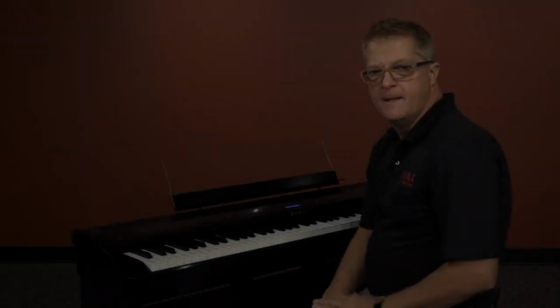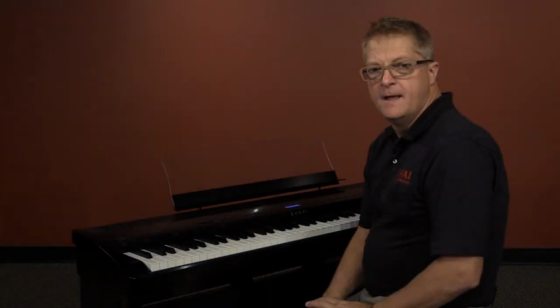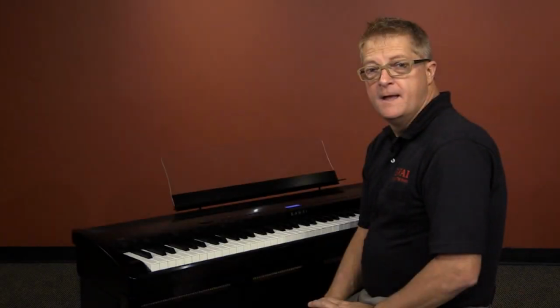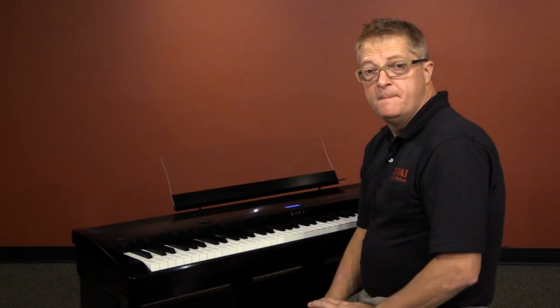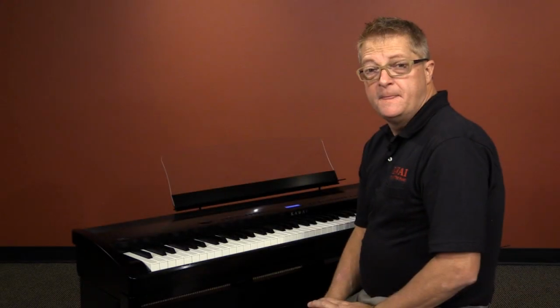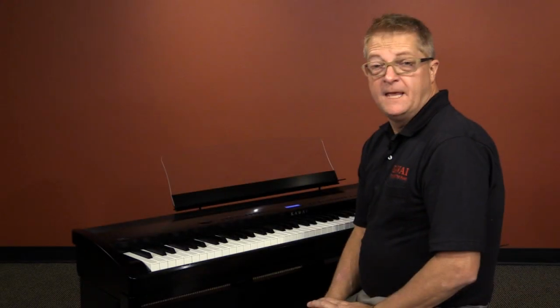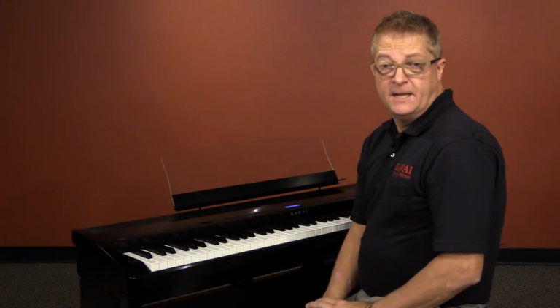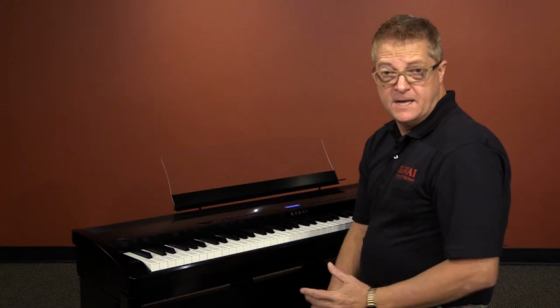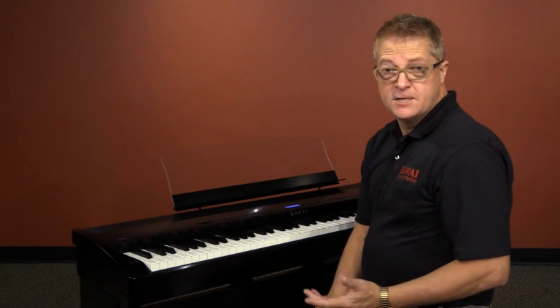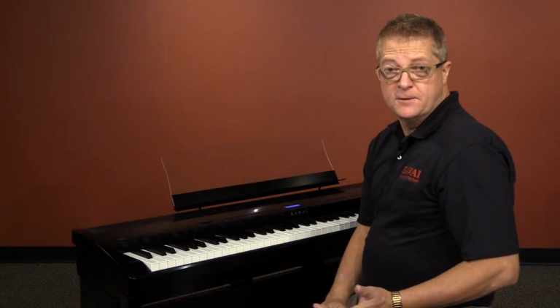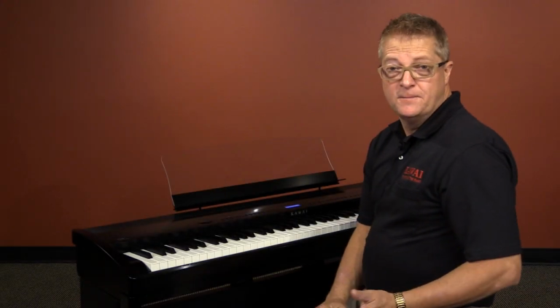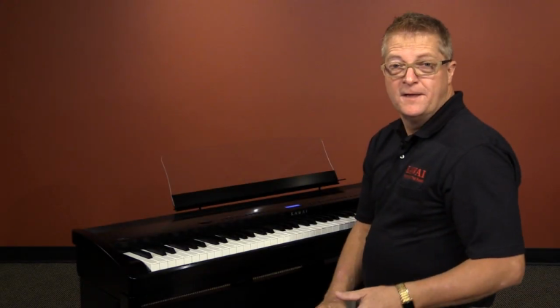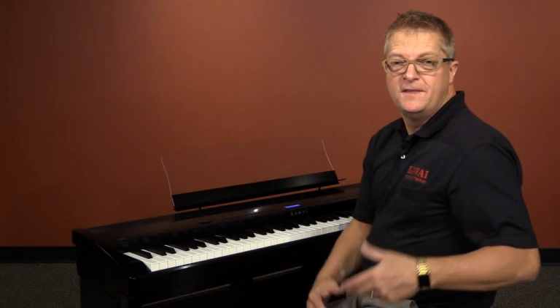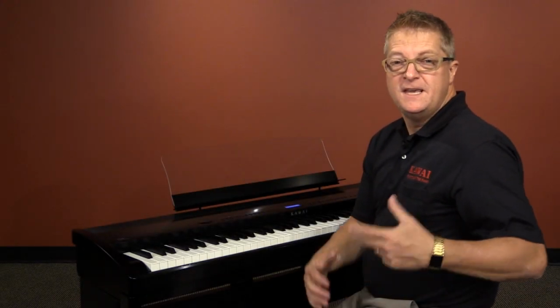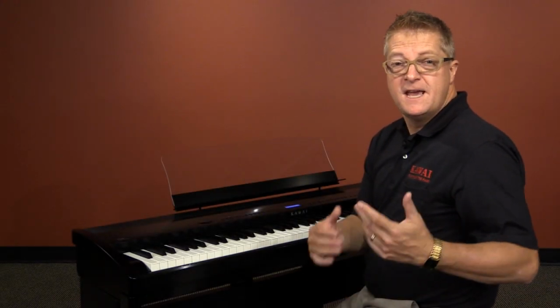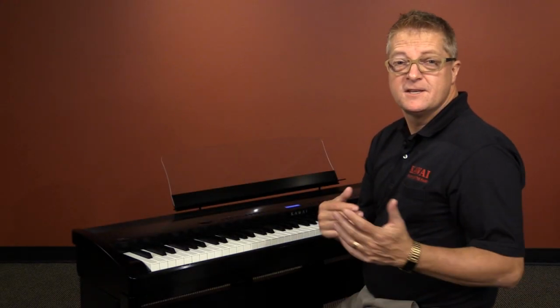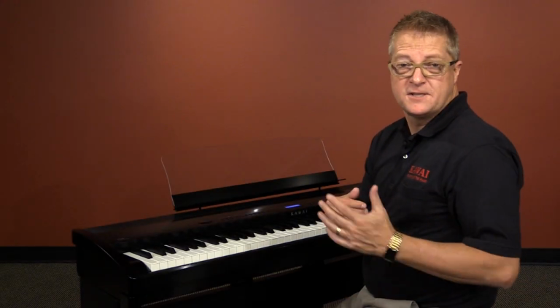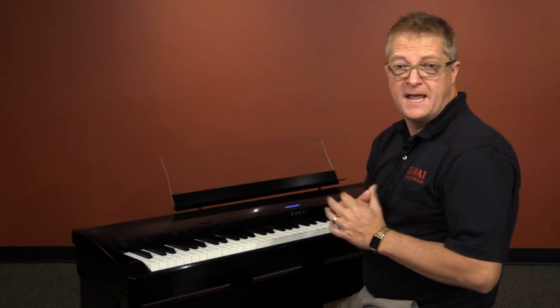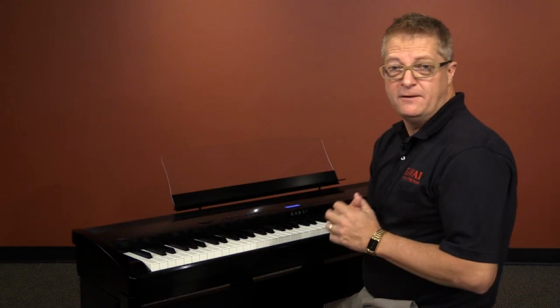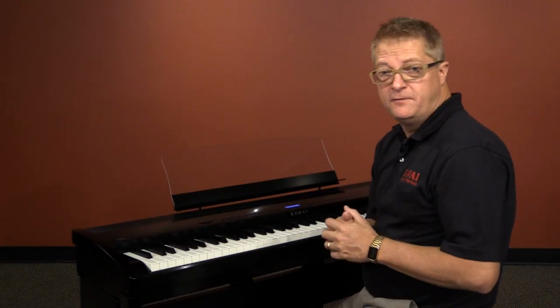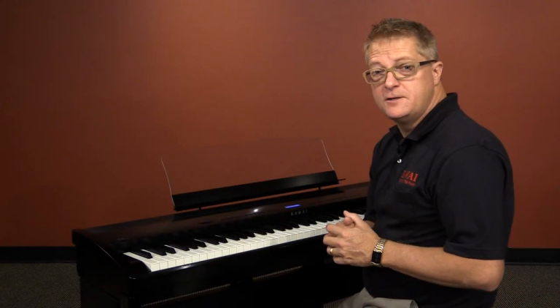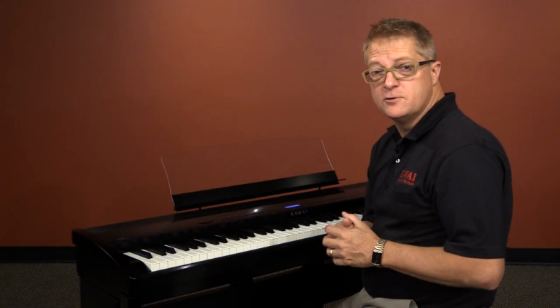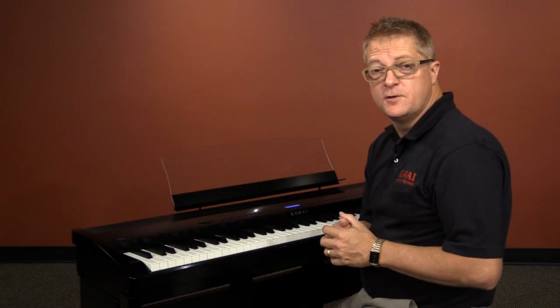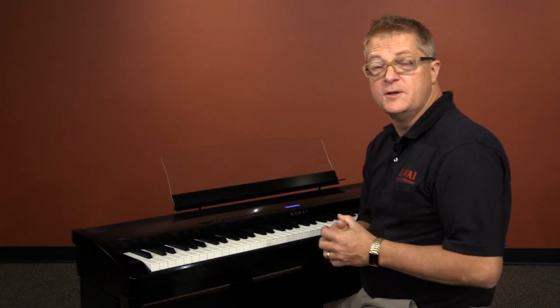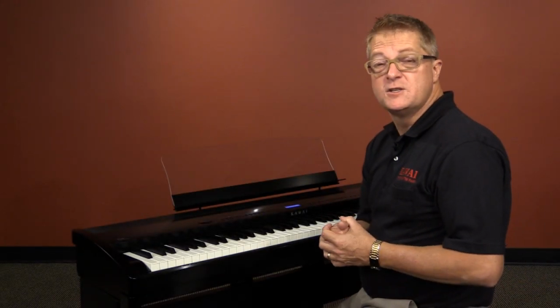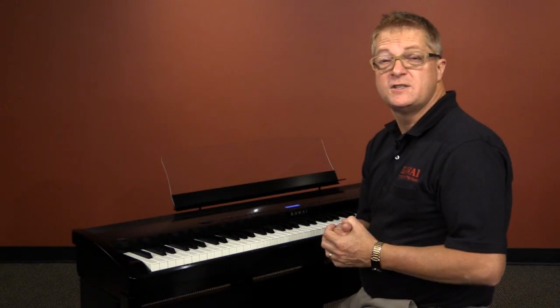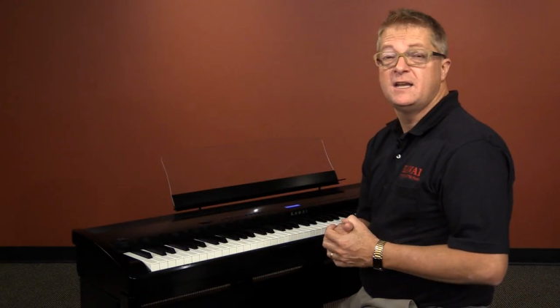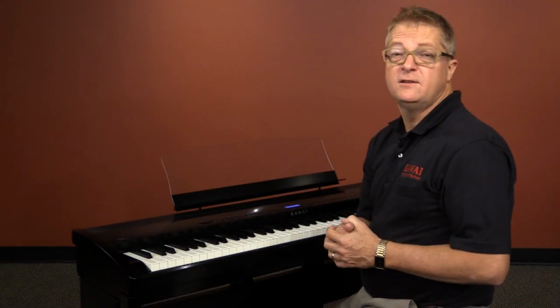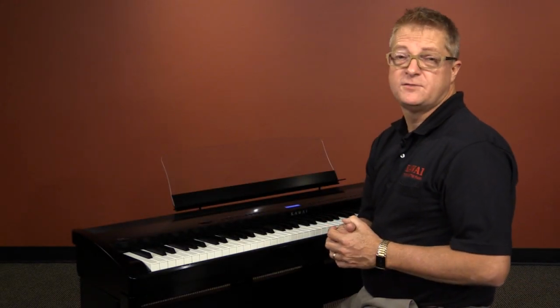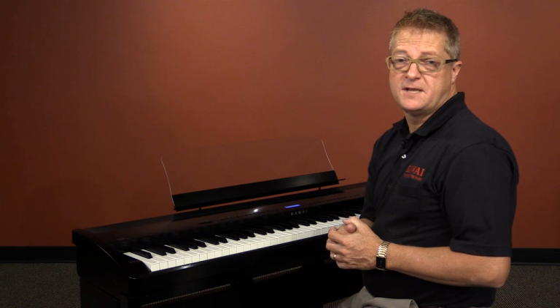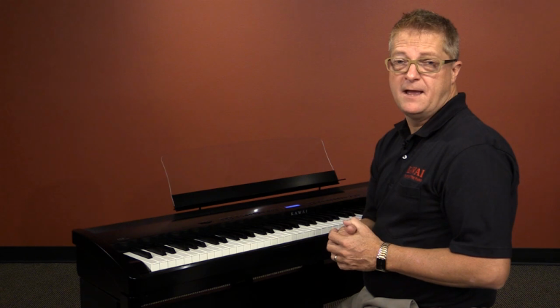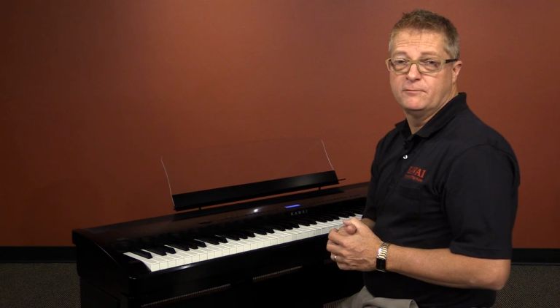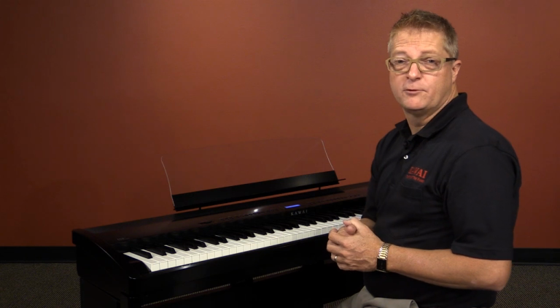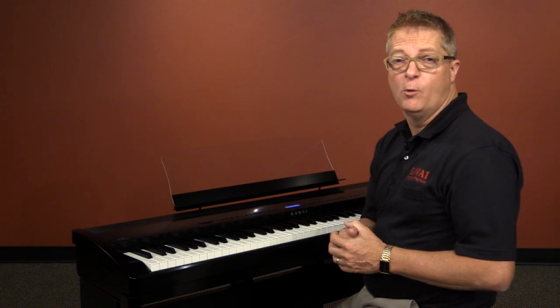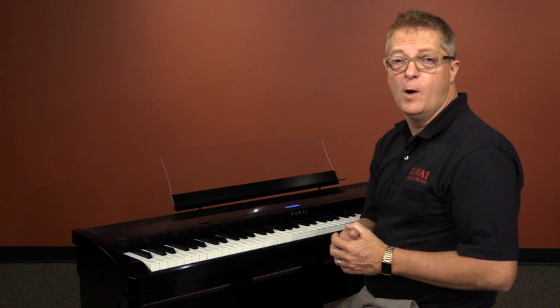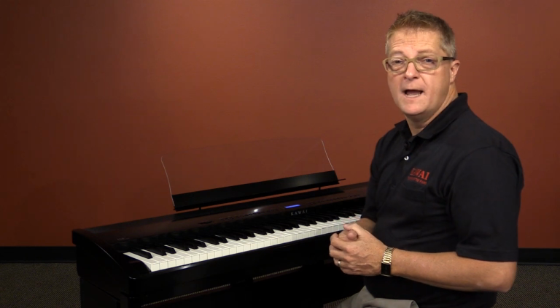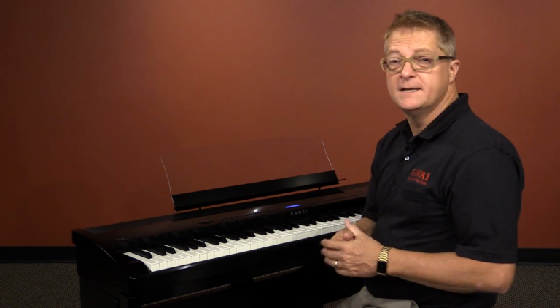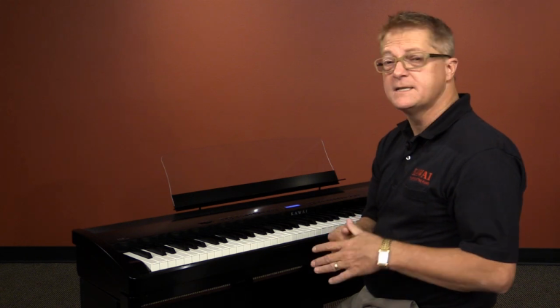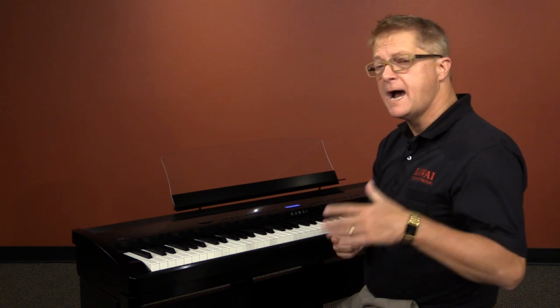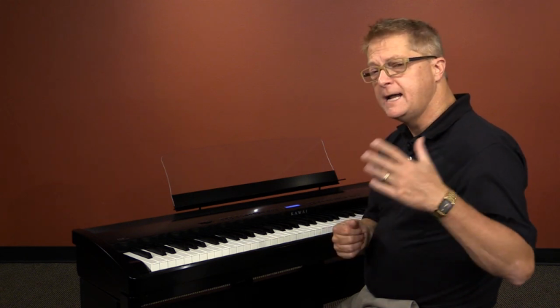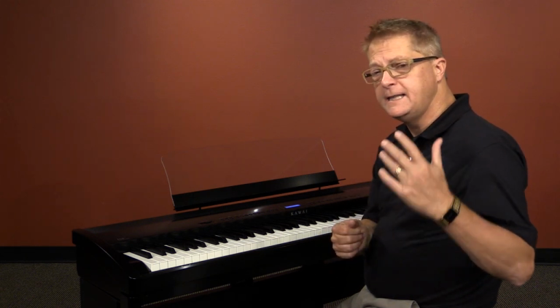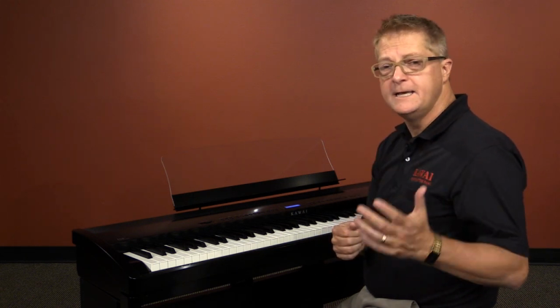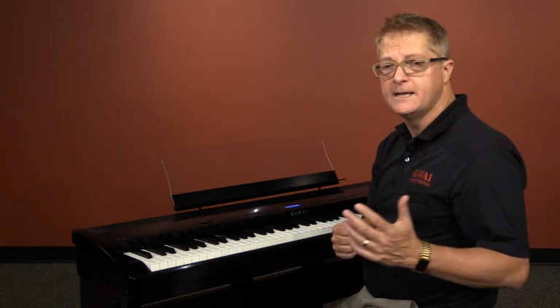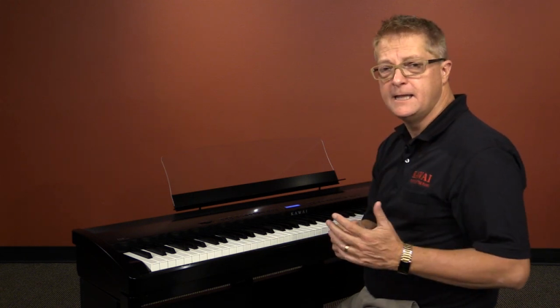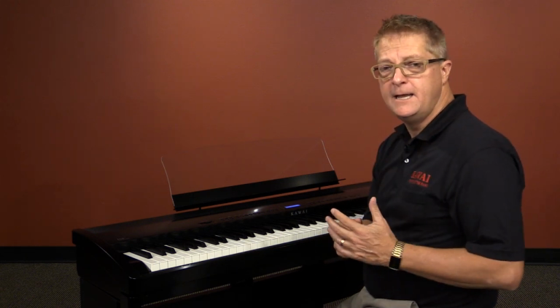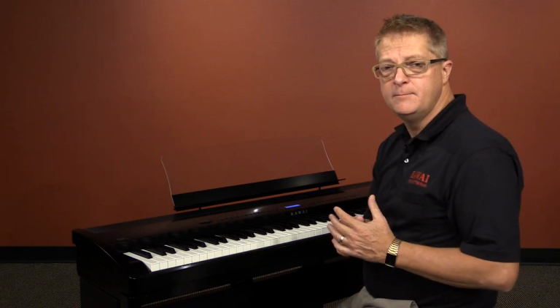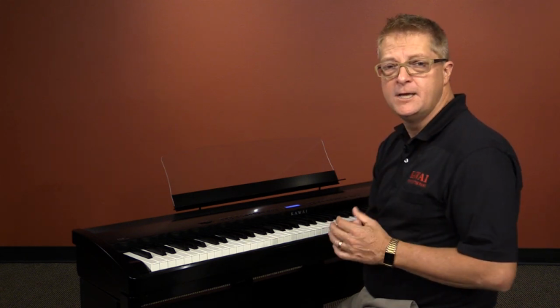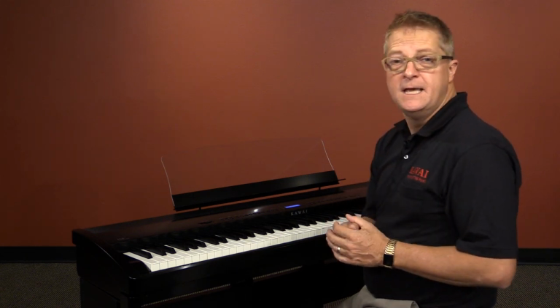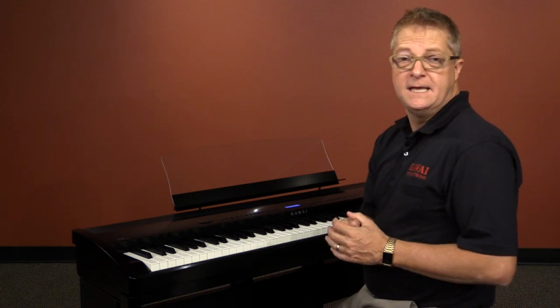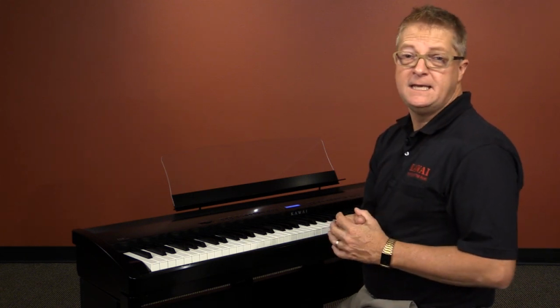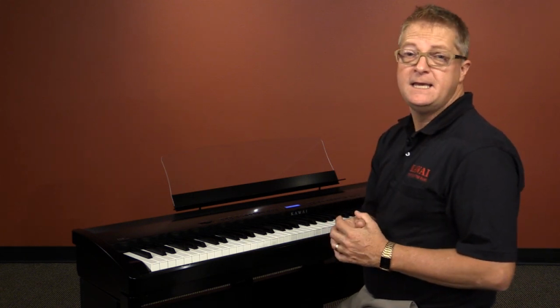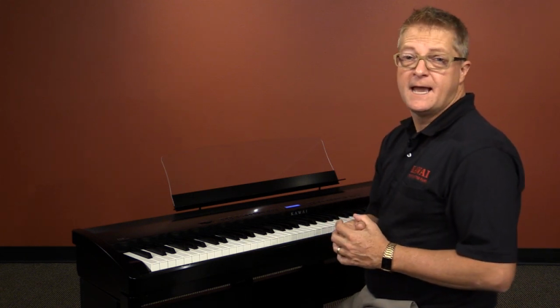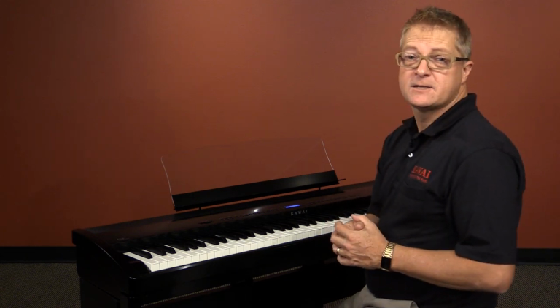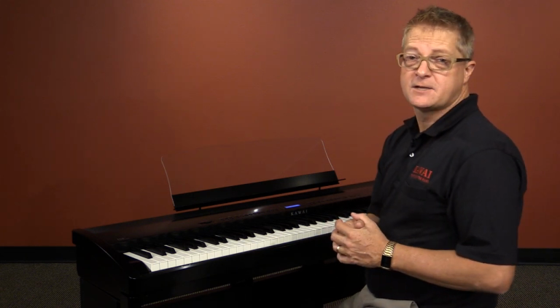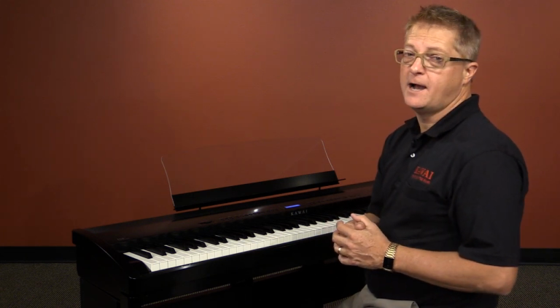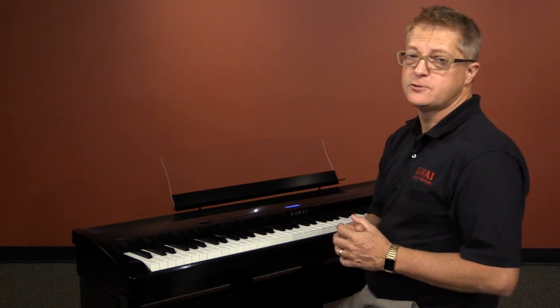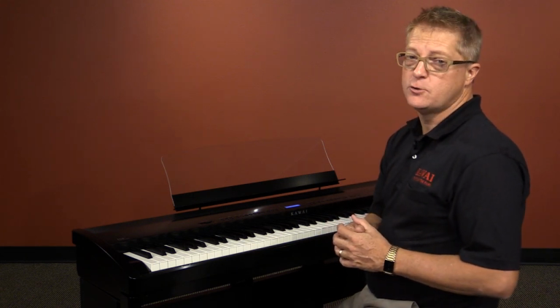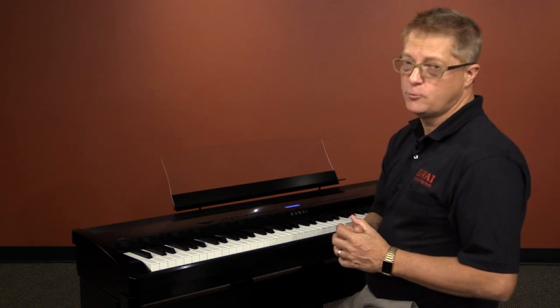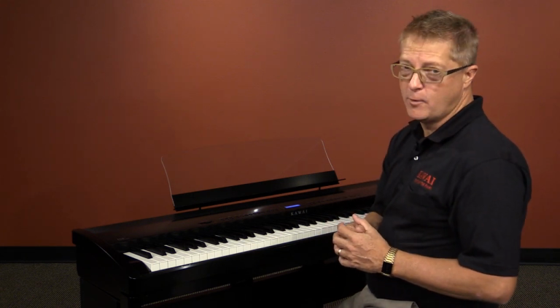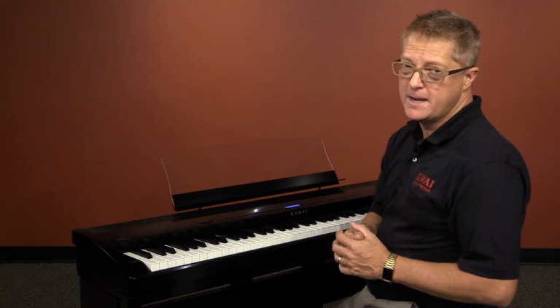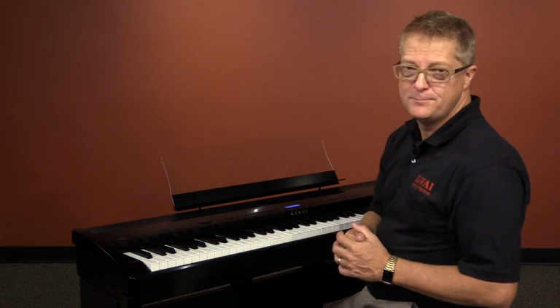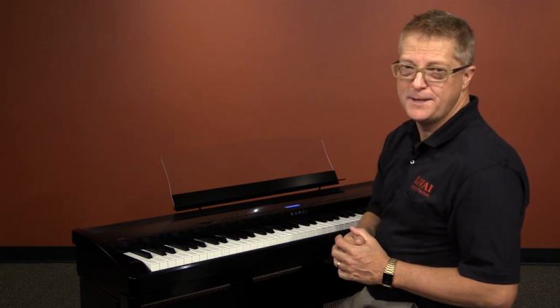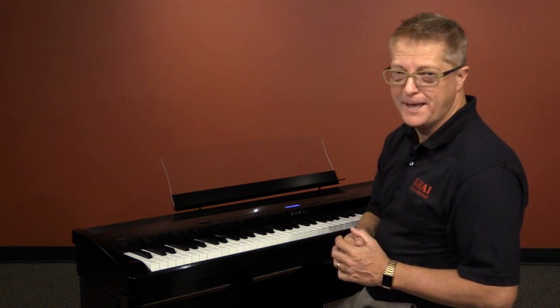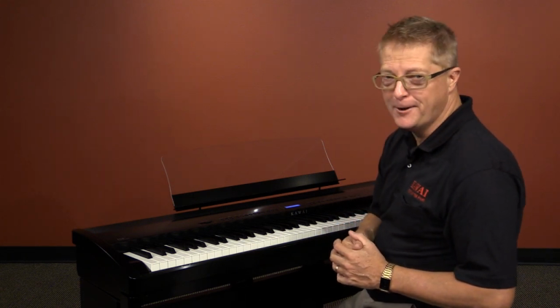In addition, the ES-8 features the distinctive sound of Kawai's highly acclaimed EX Concert Grand Piano.